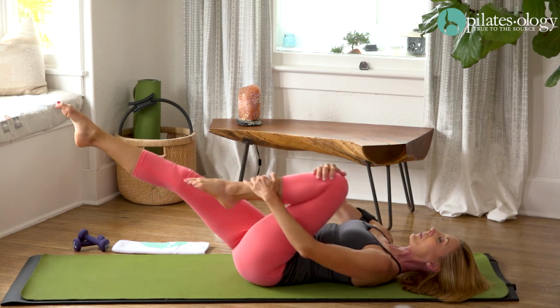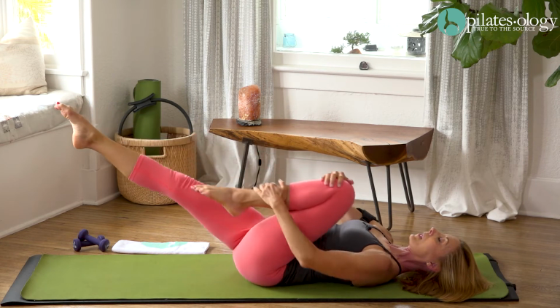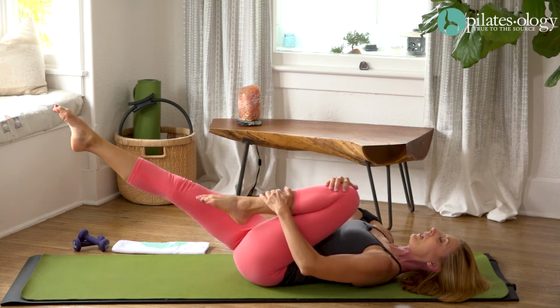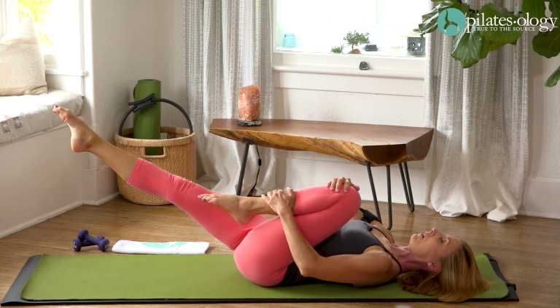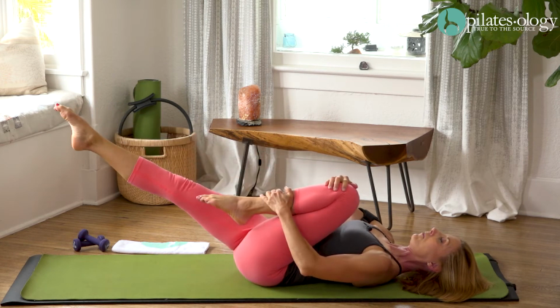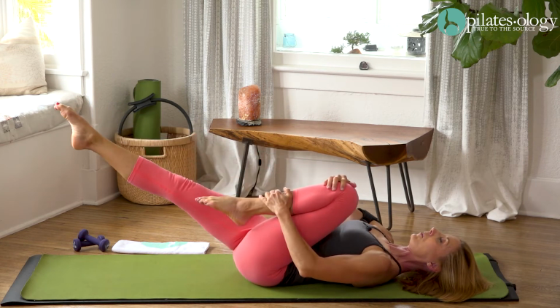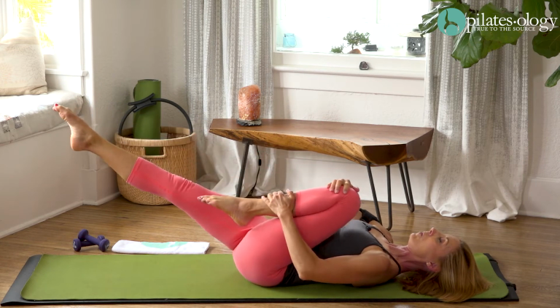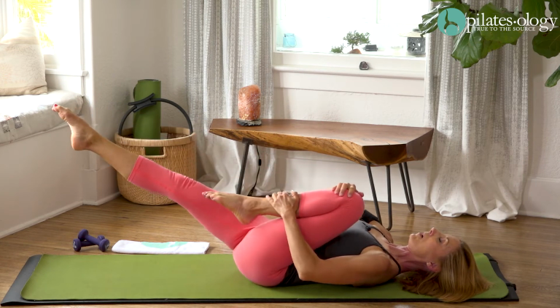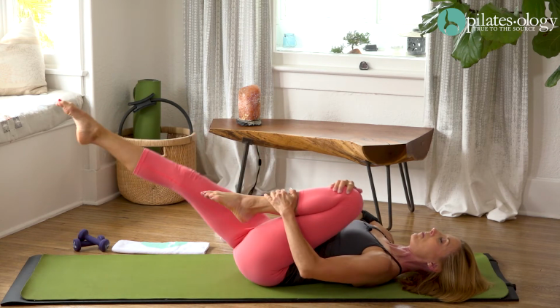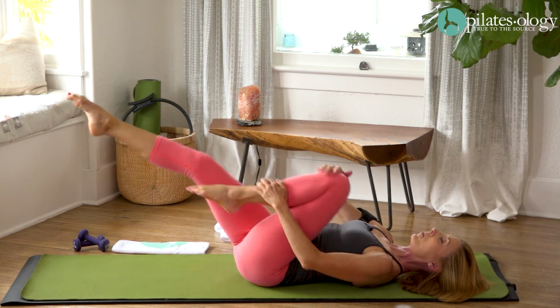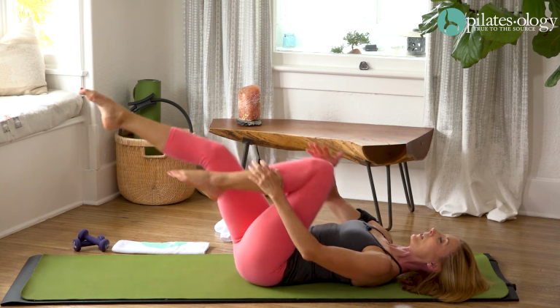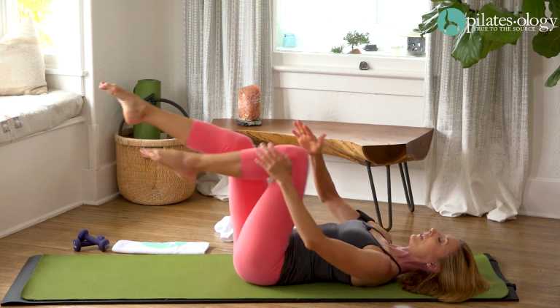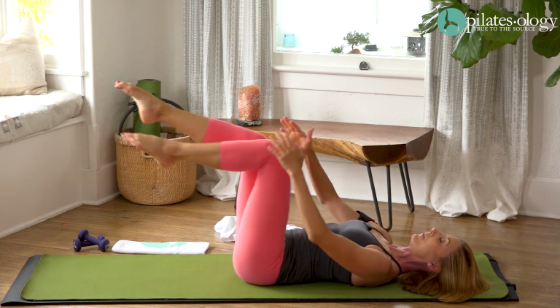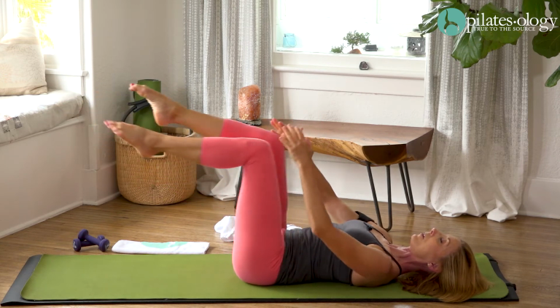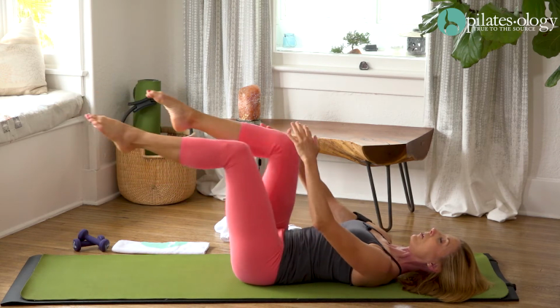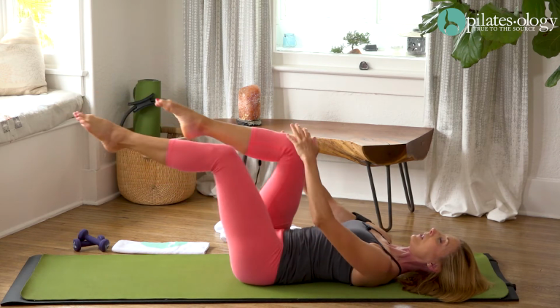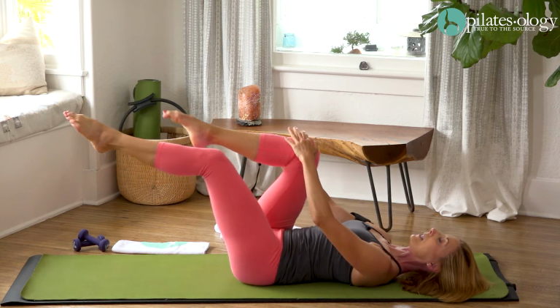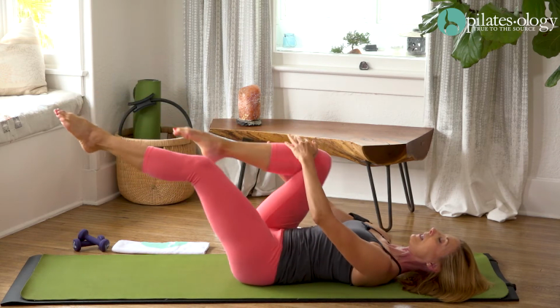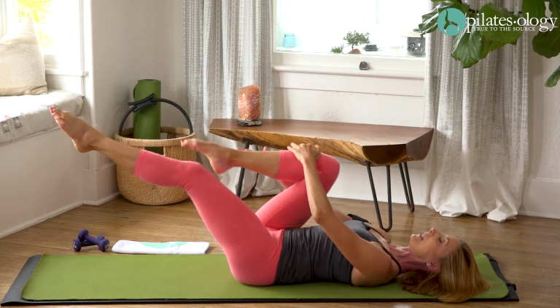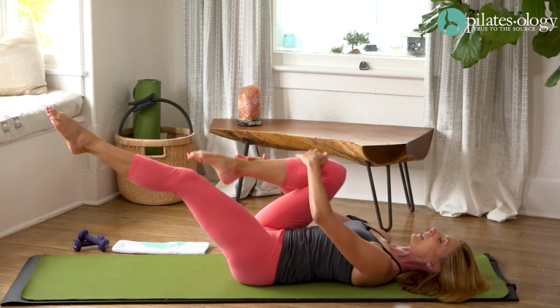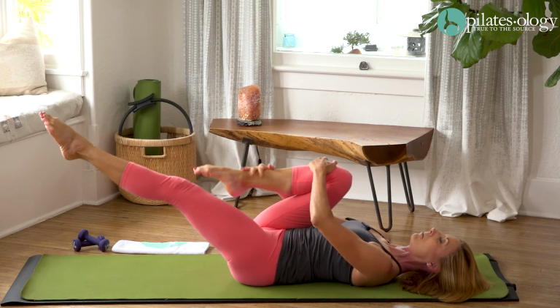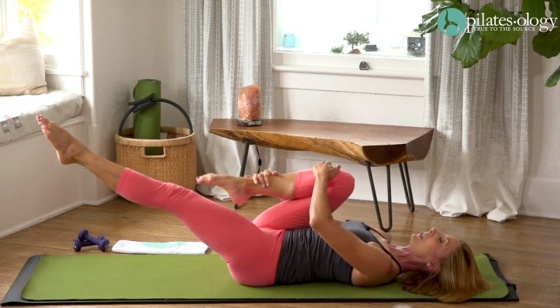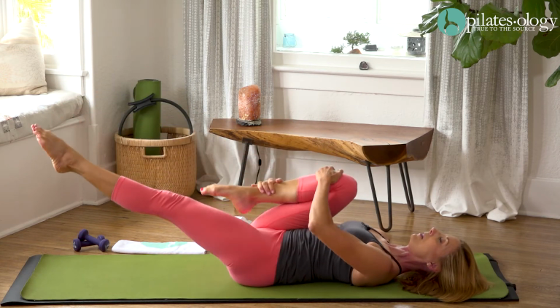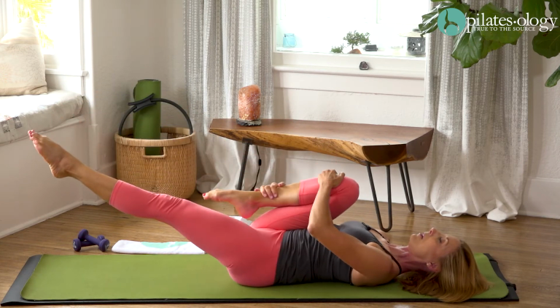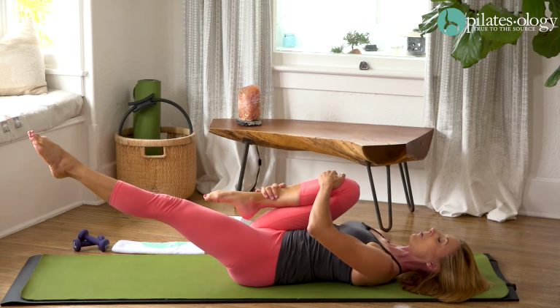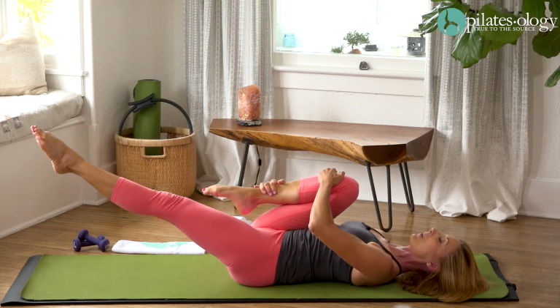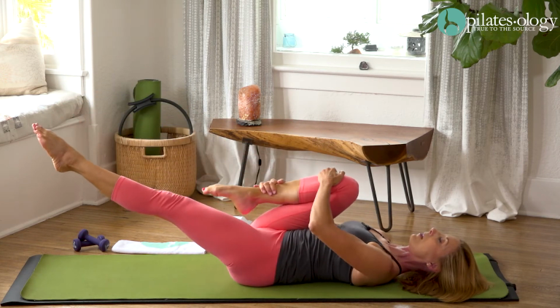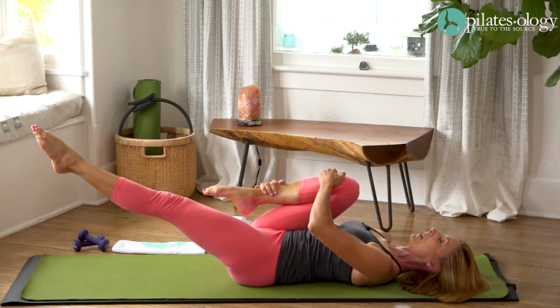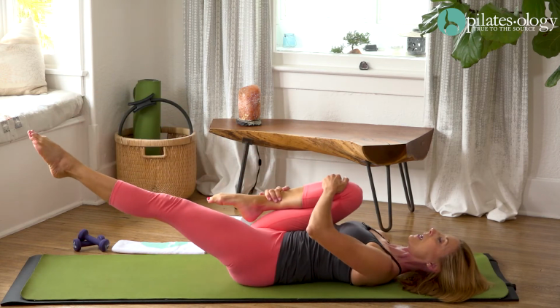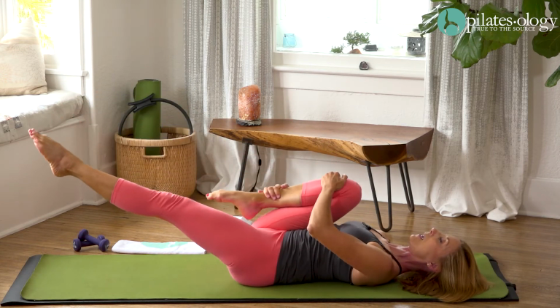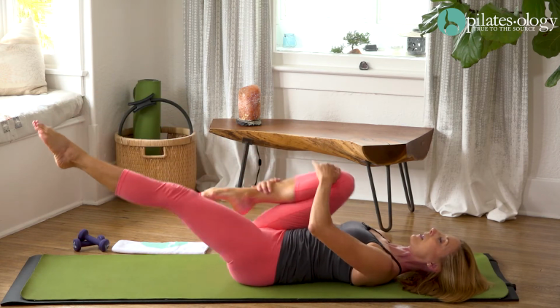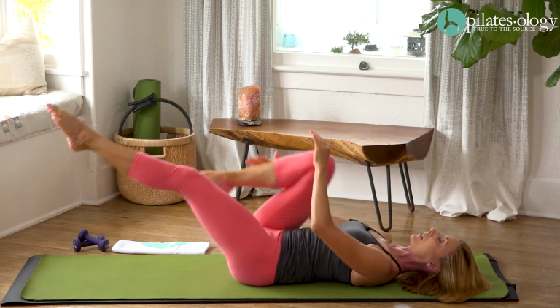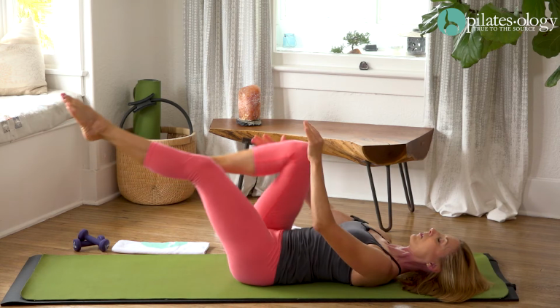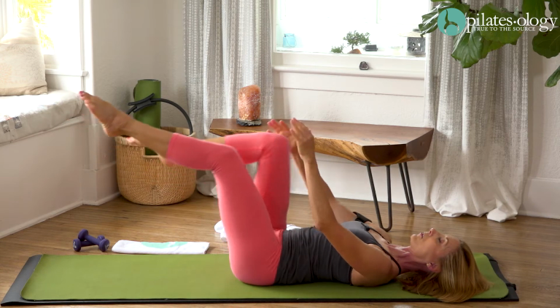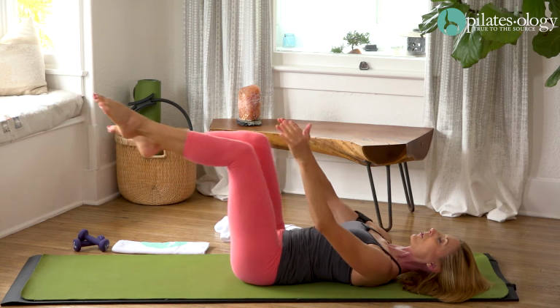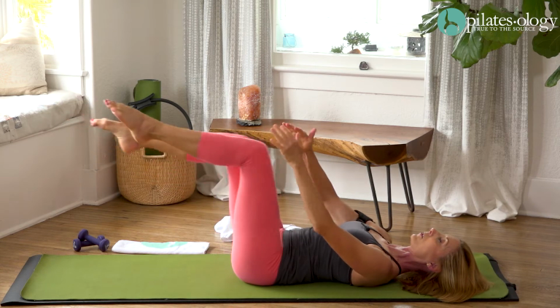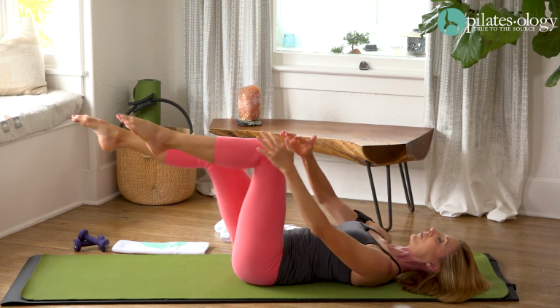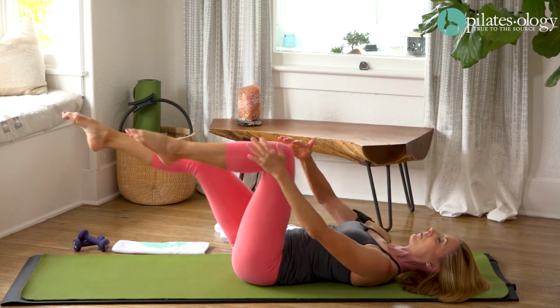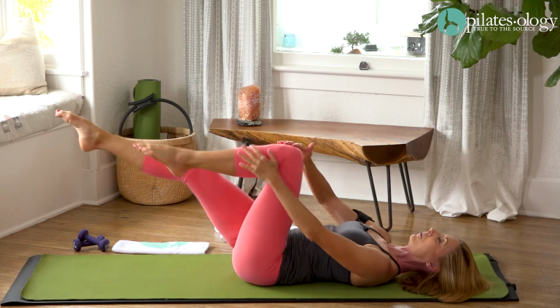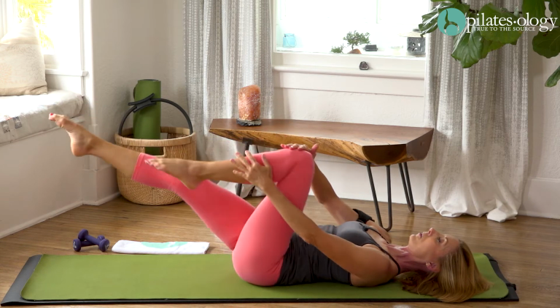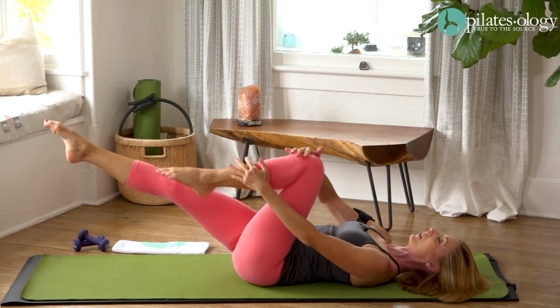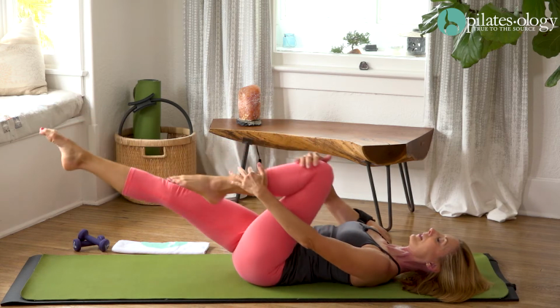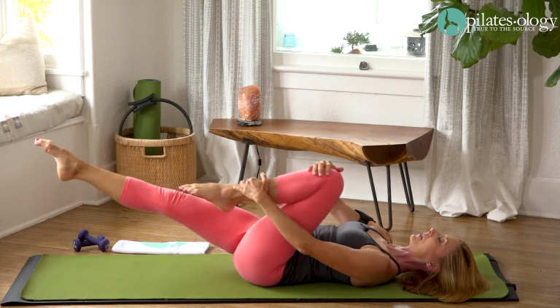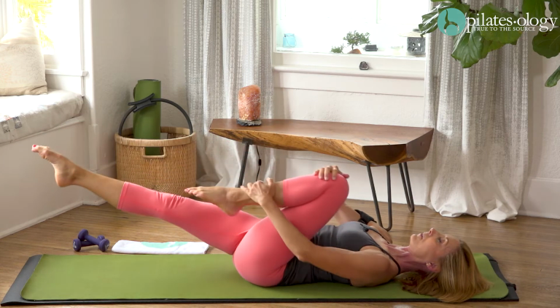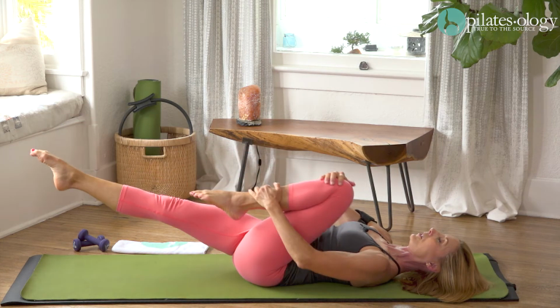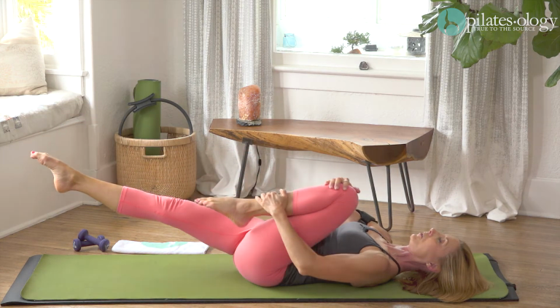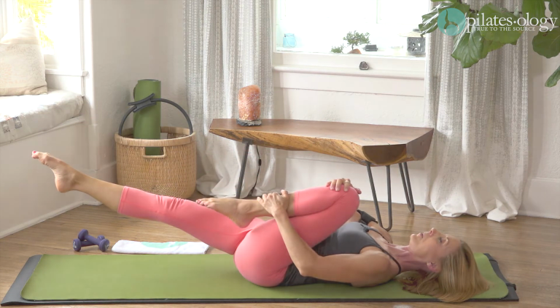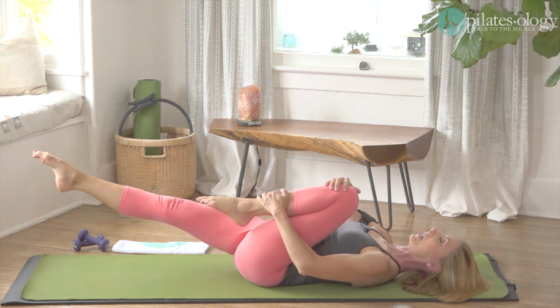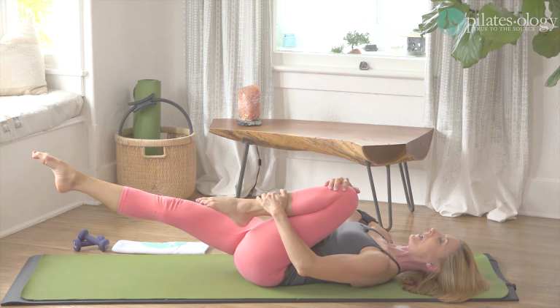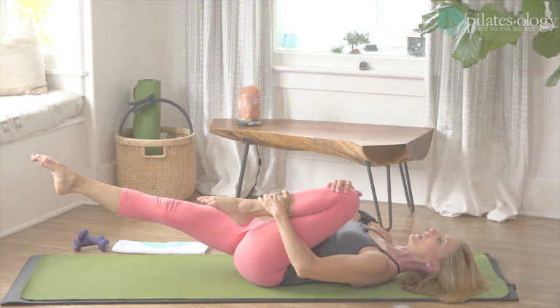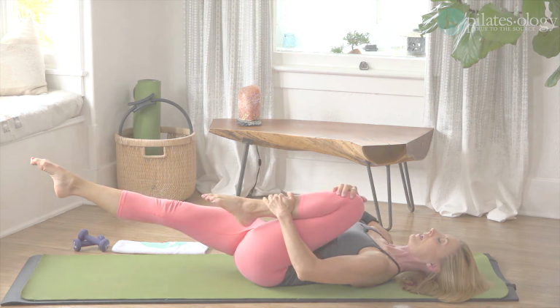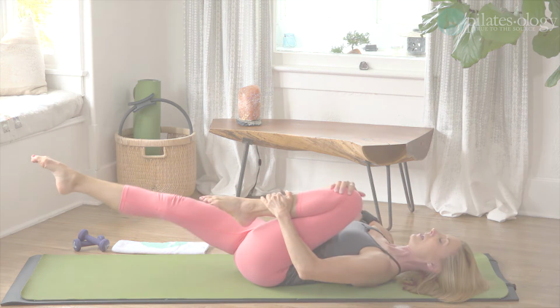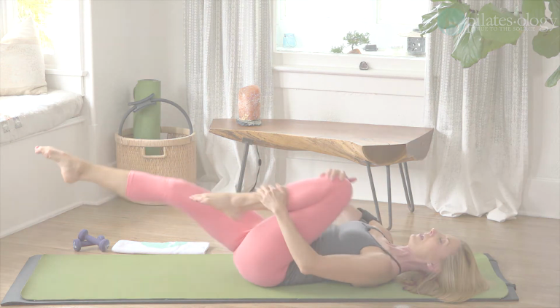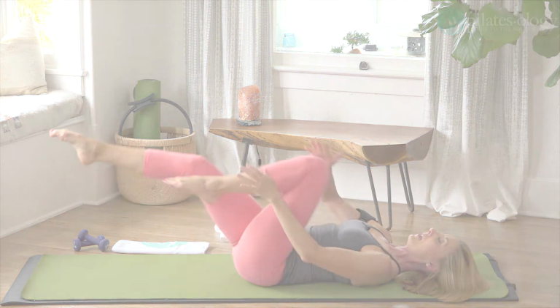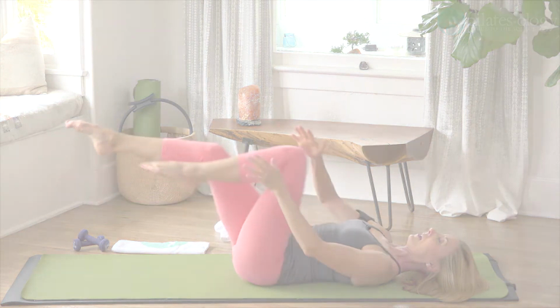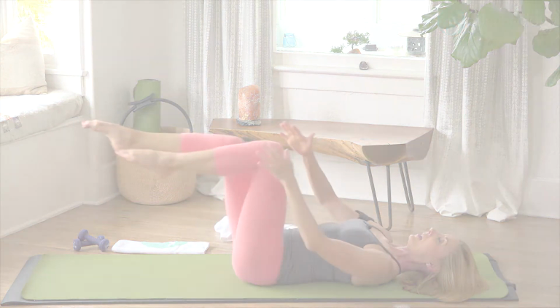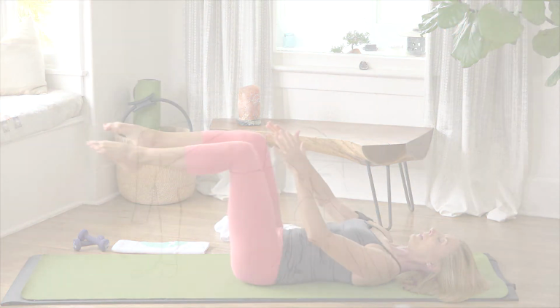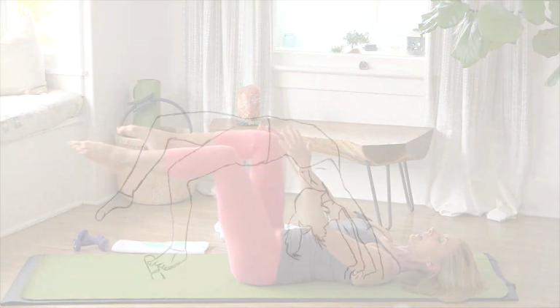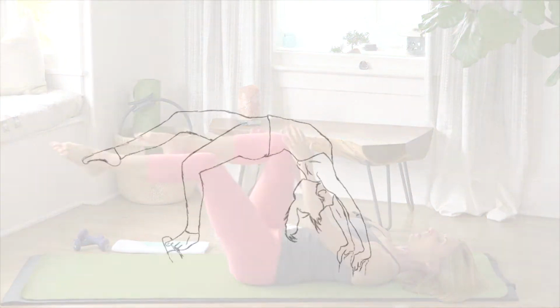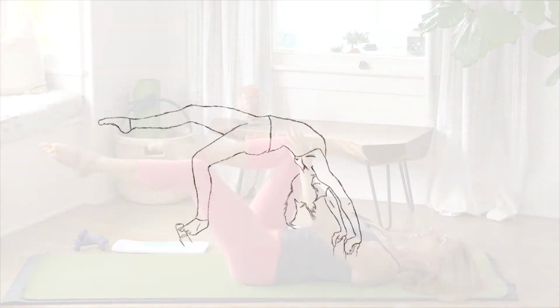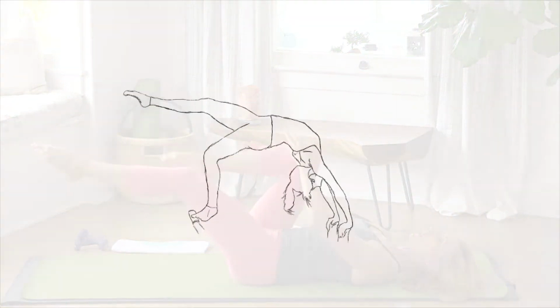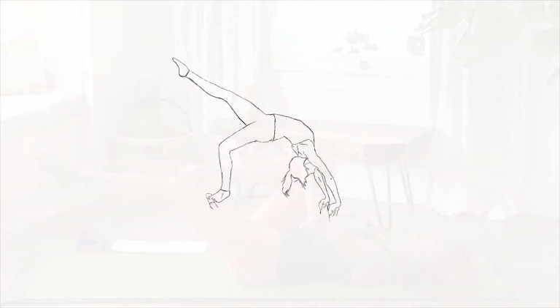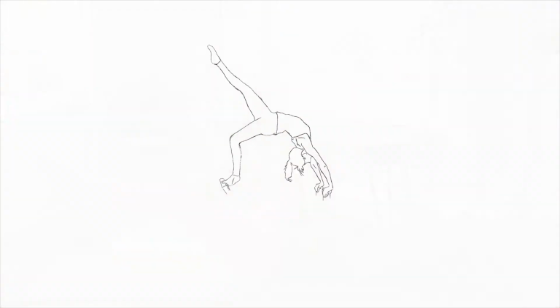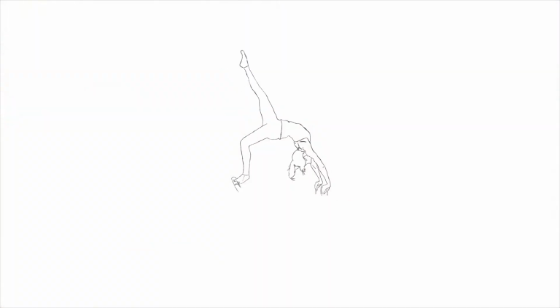Now if you want more difficulty, simply lower the legs closer to the floor as they reach away, and that makes you...